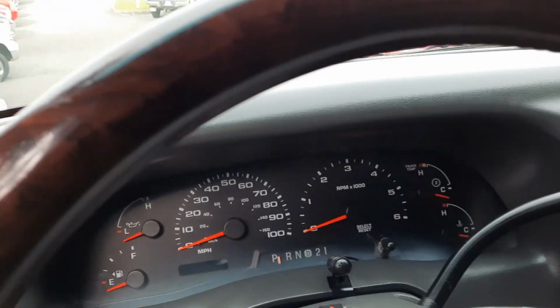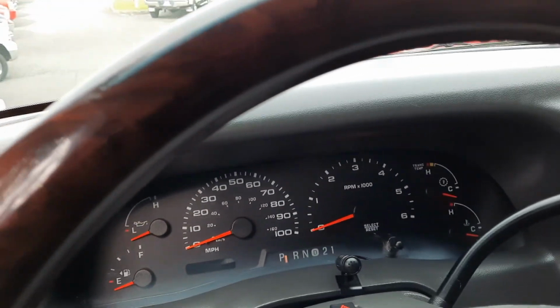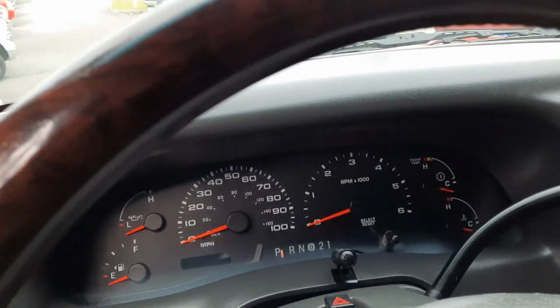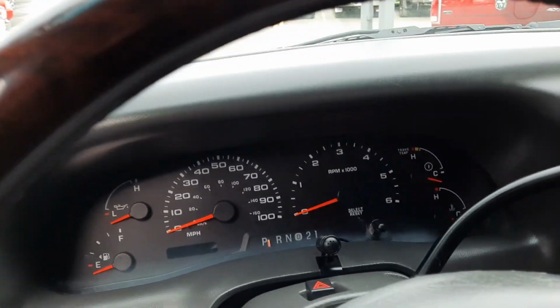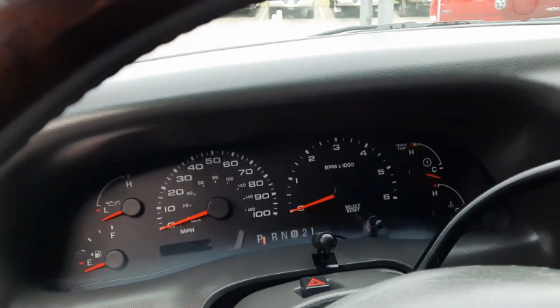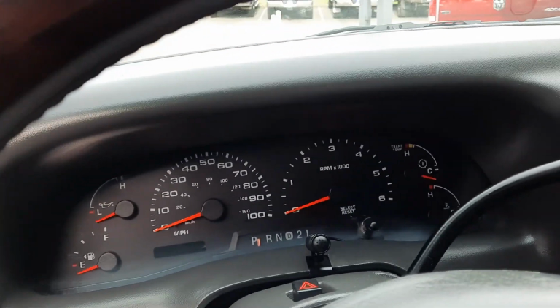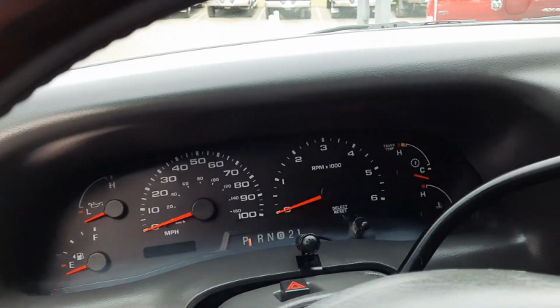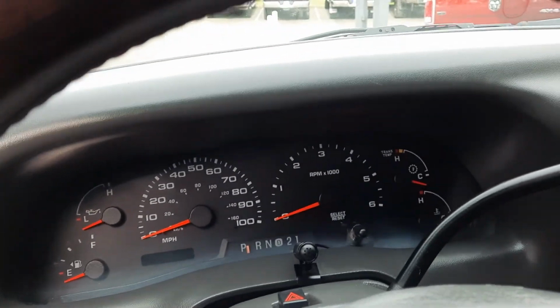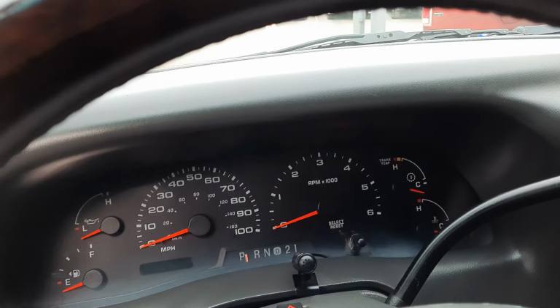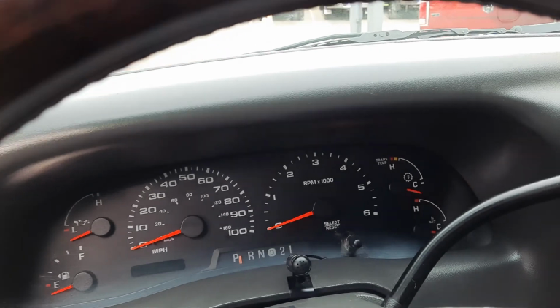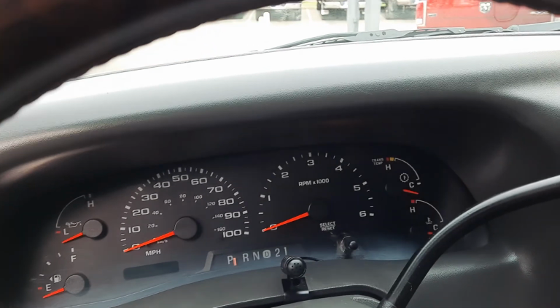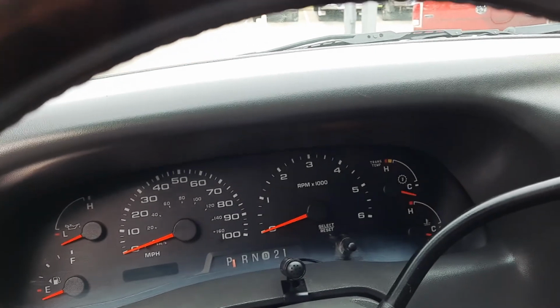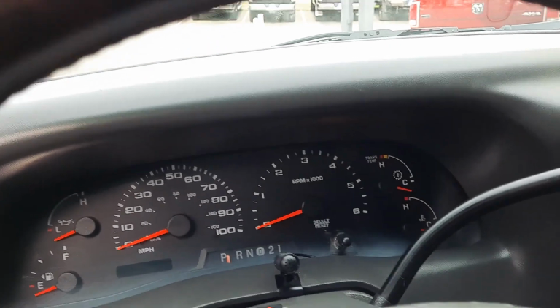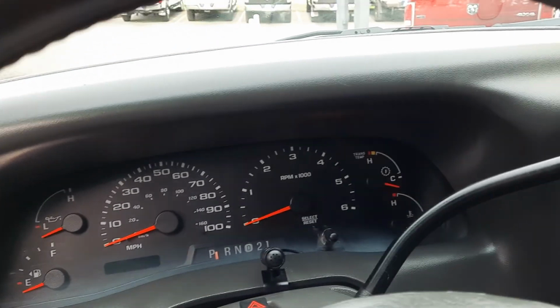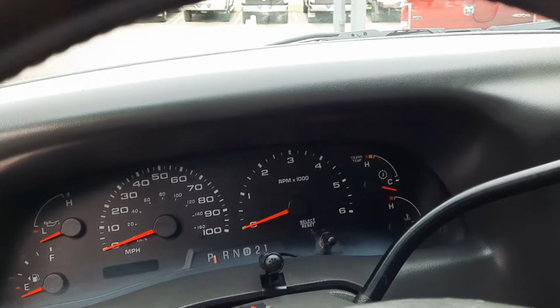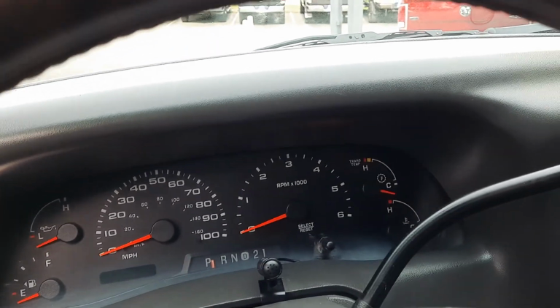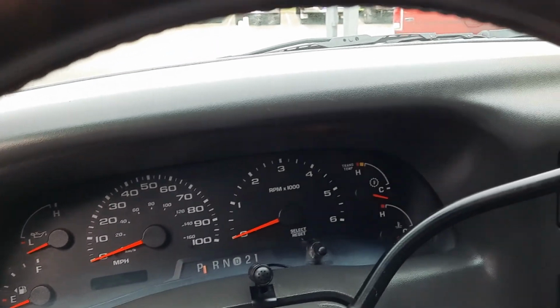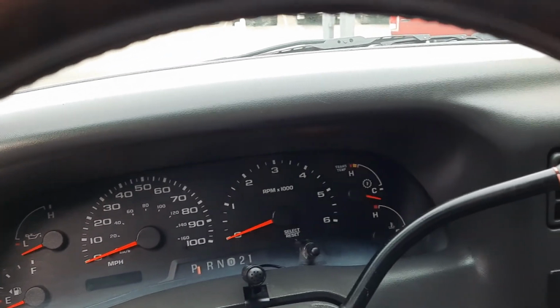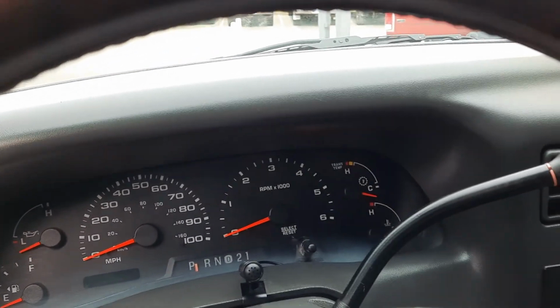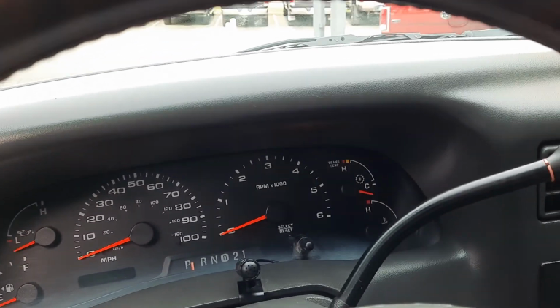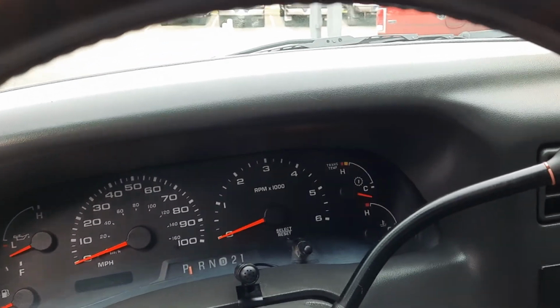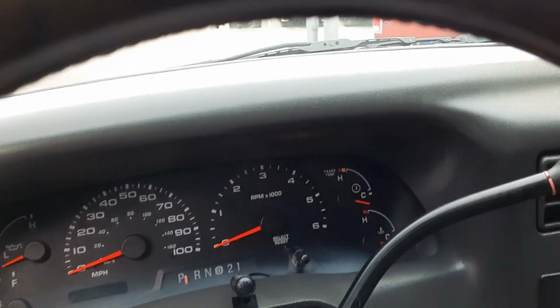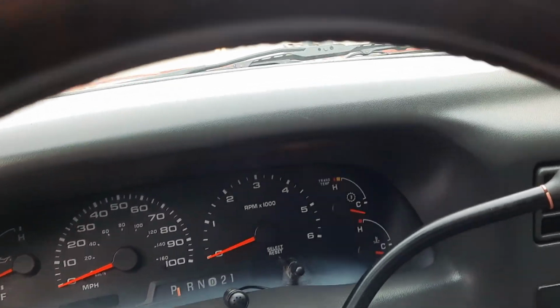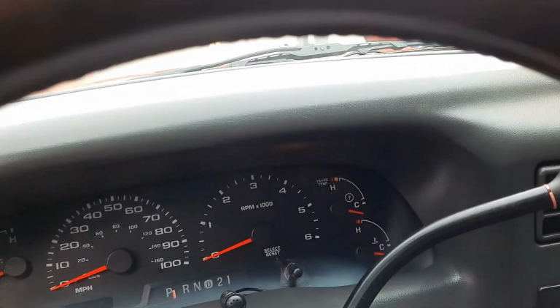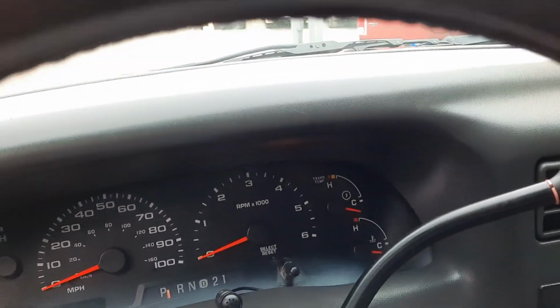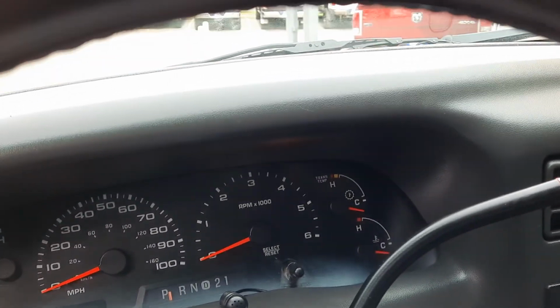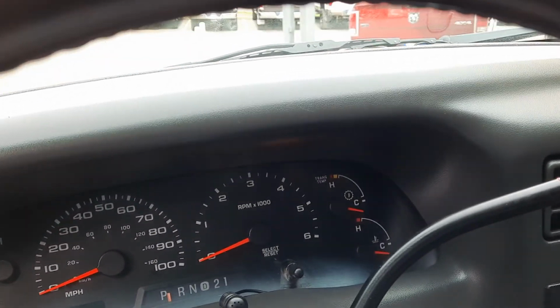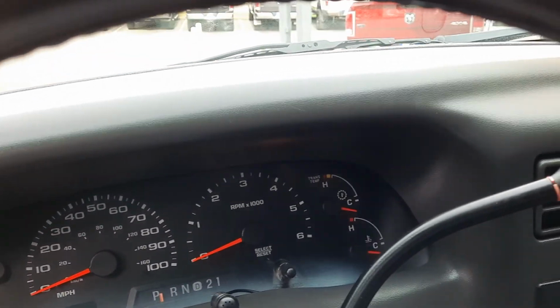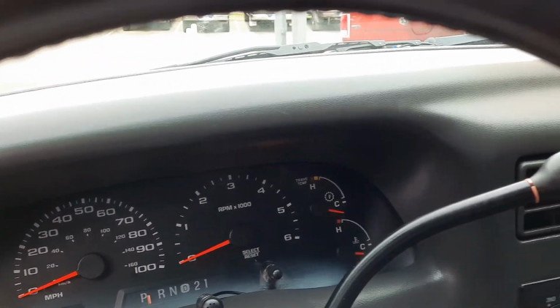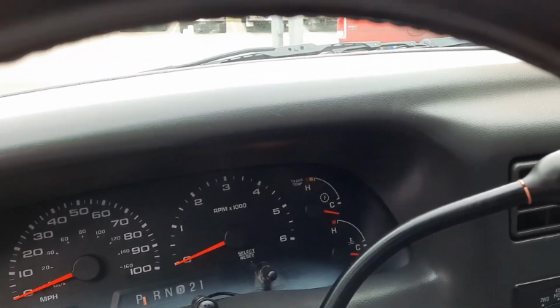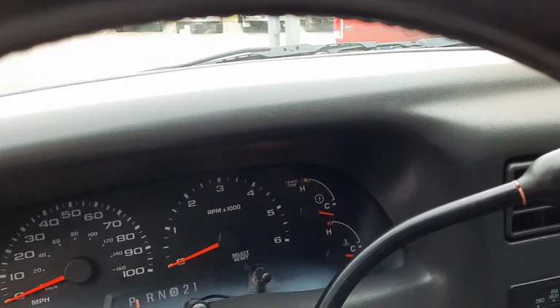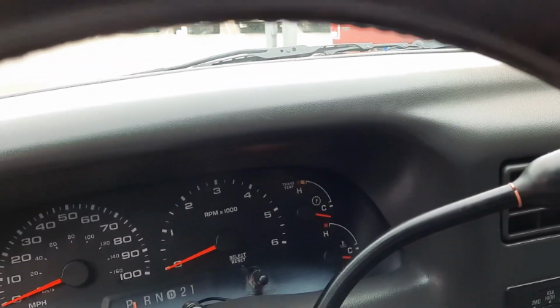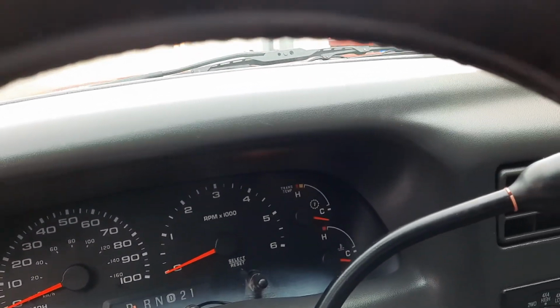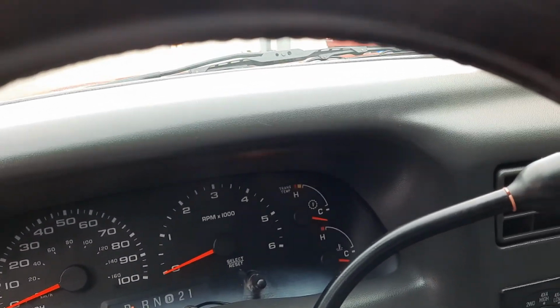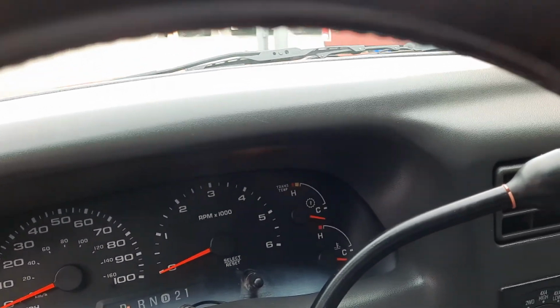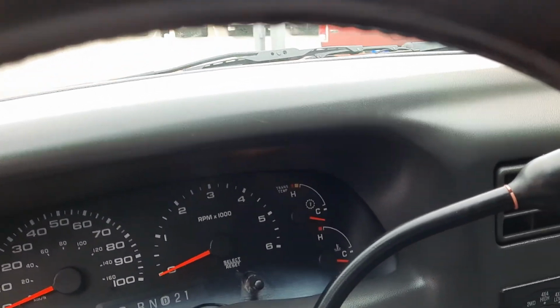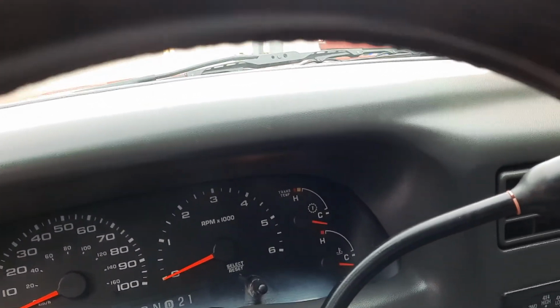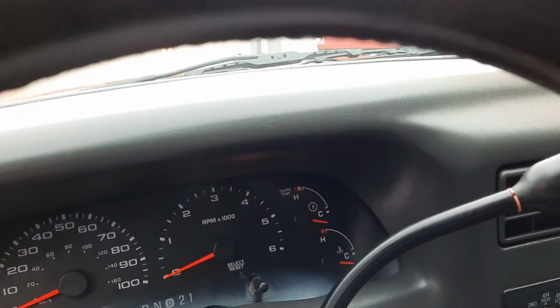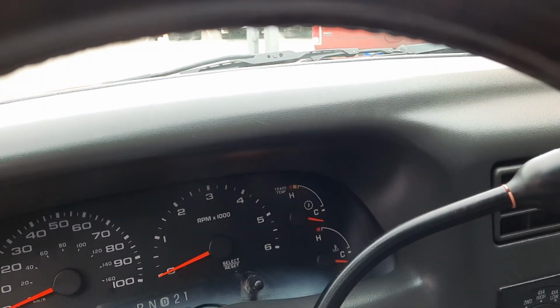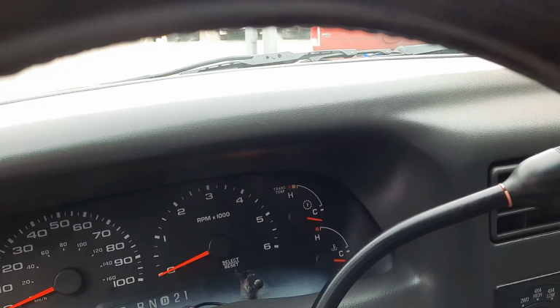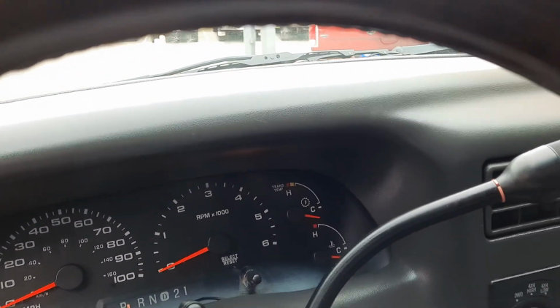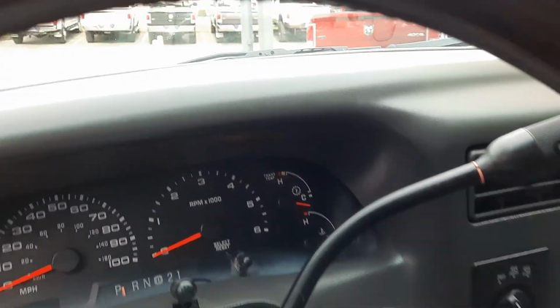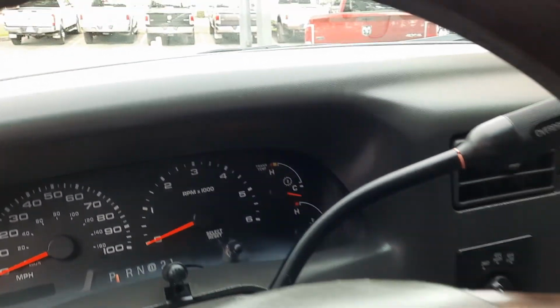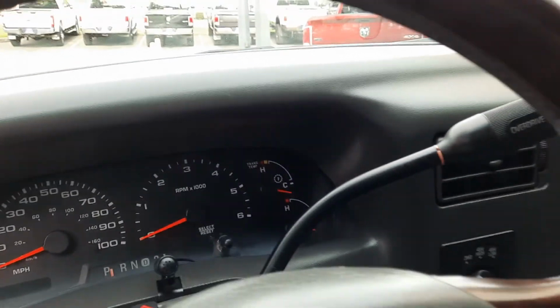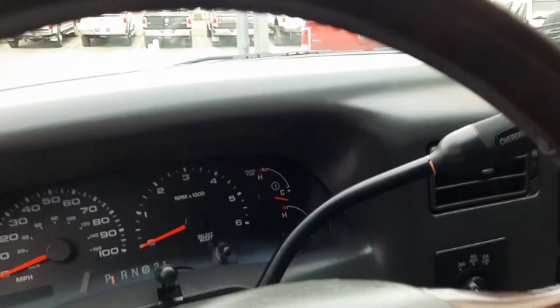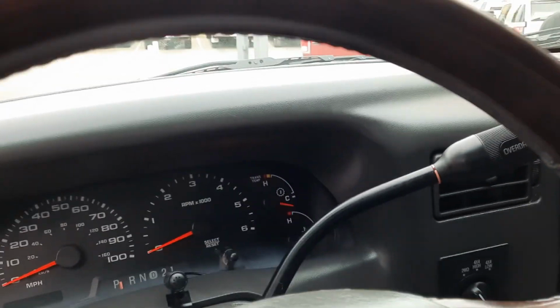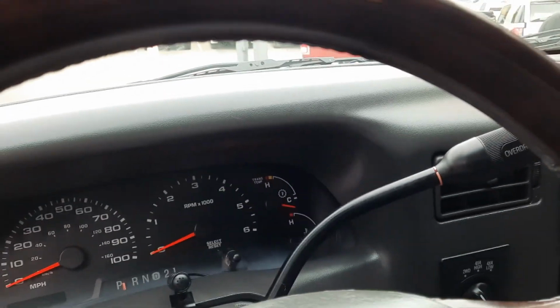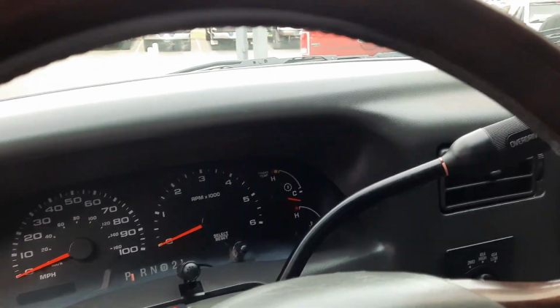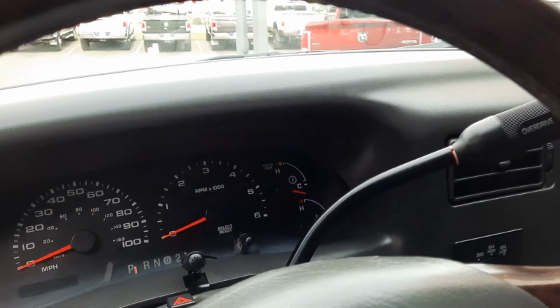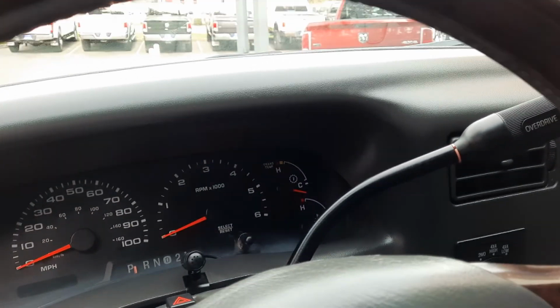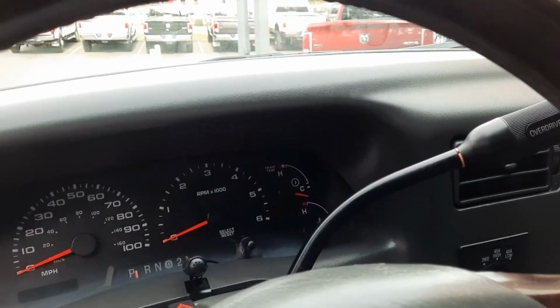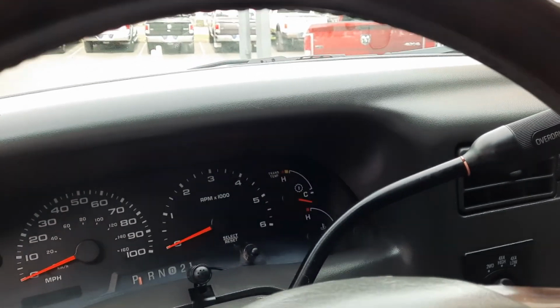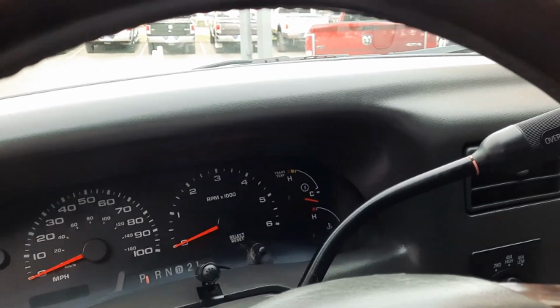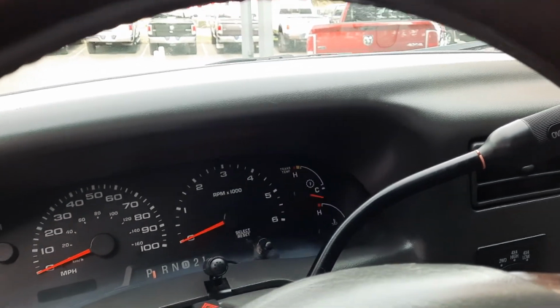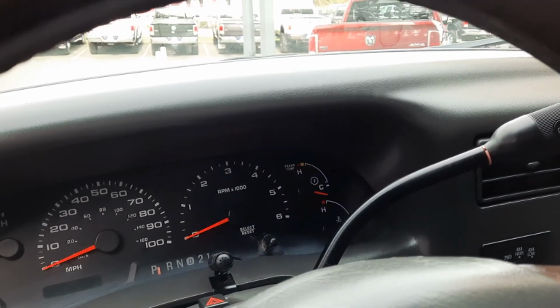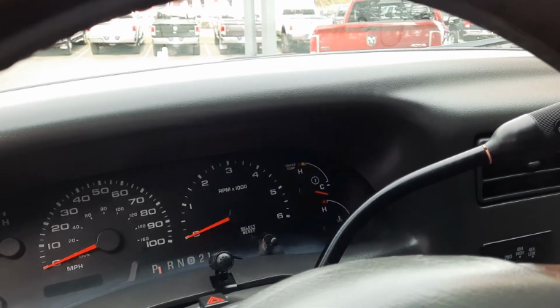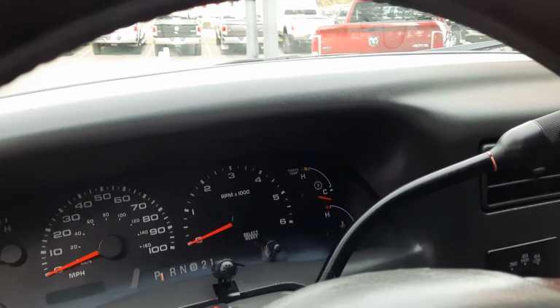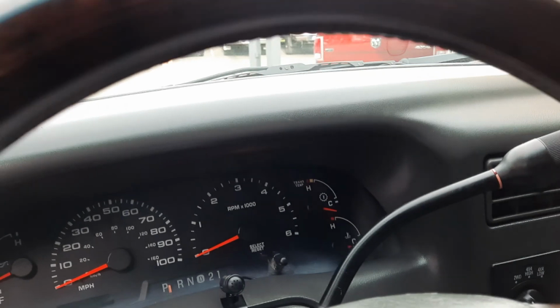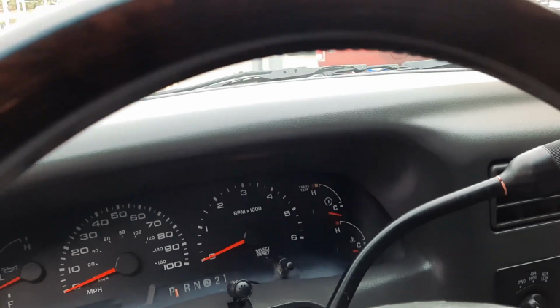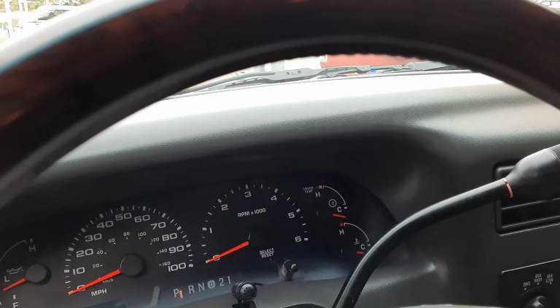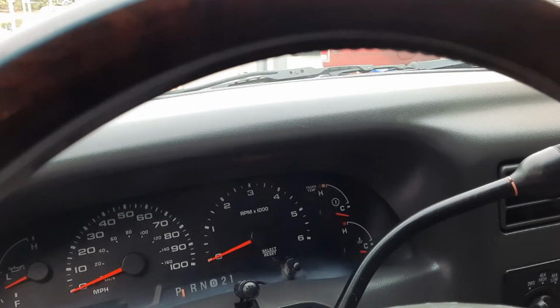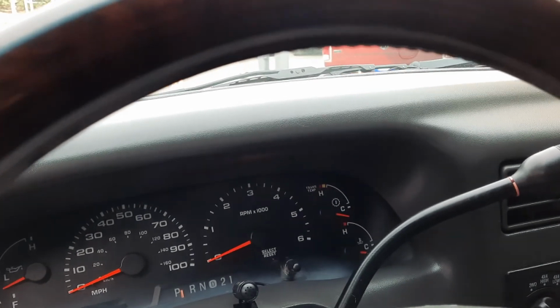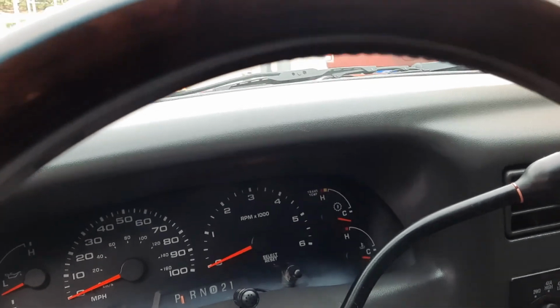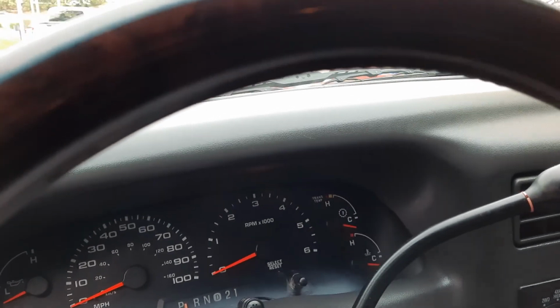Let me turn it over for you. Oops, that's for a different truck — I'm gonna do that video walk-around next.